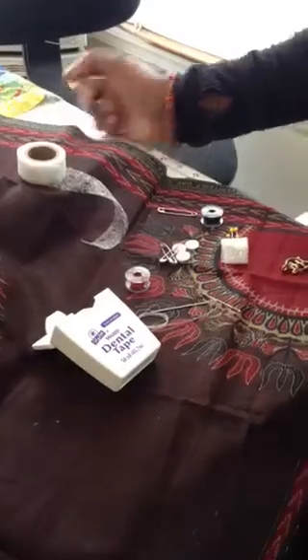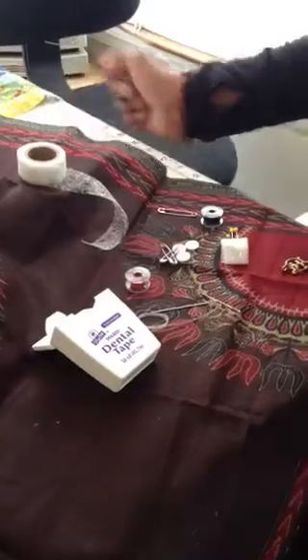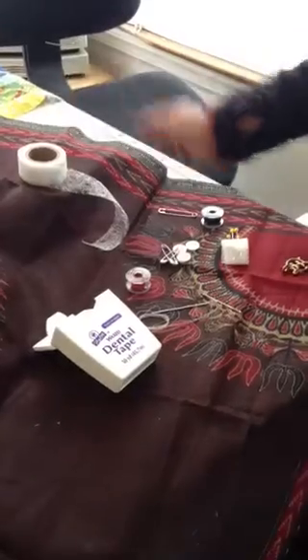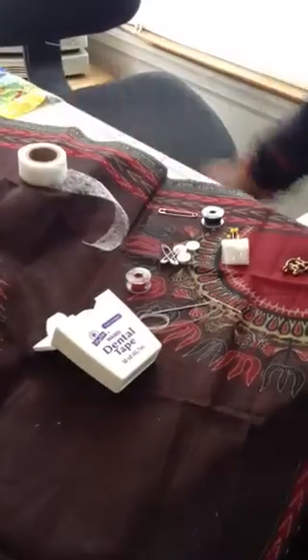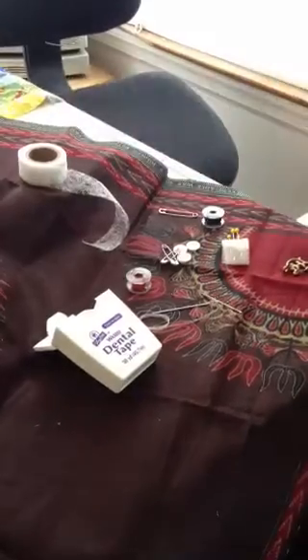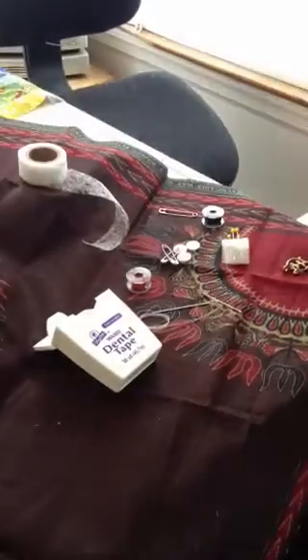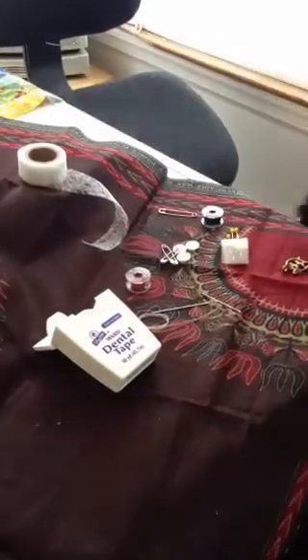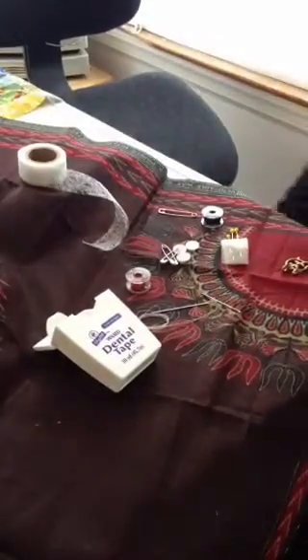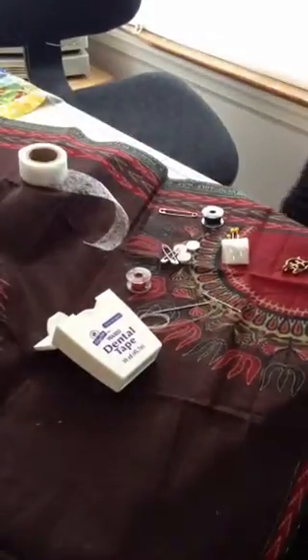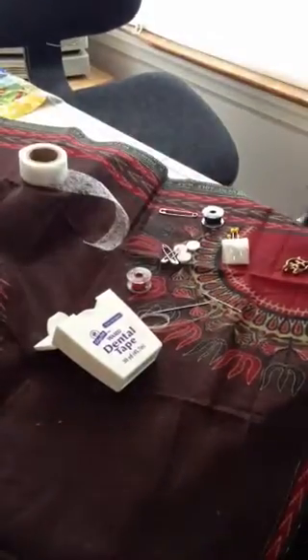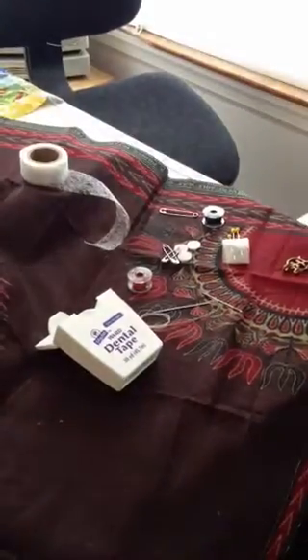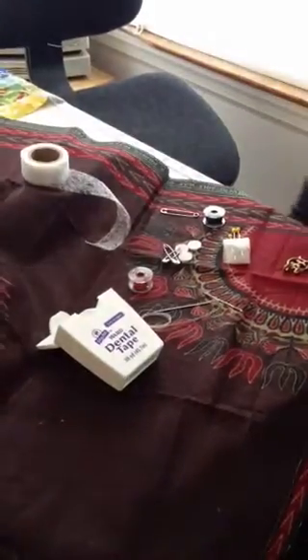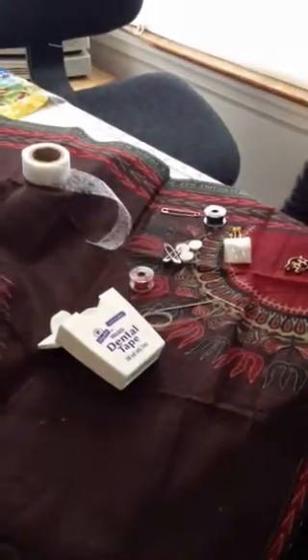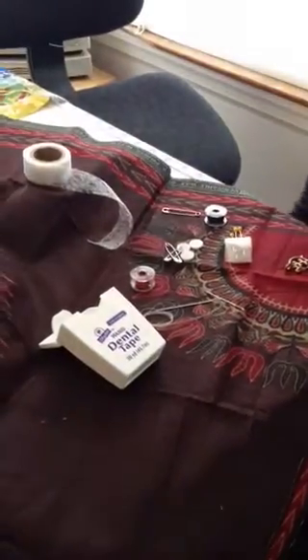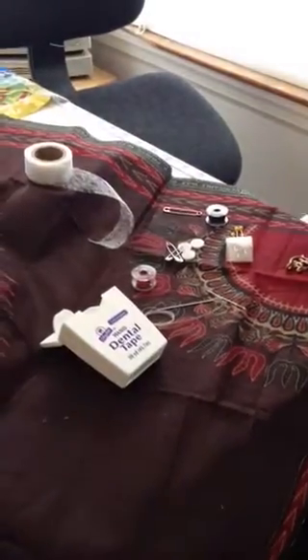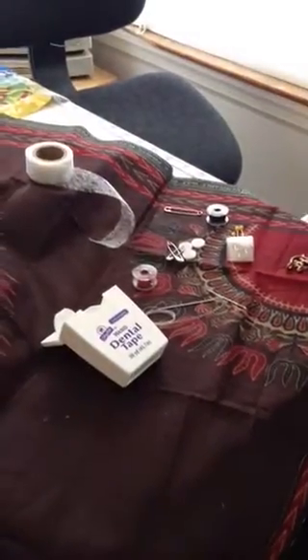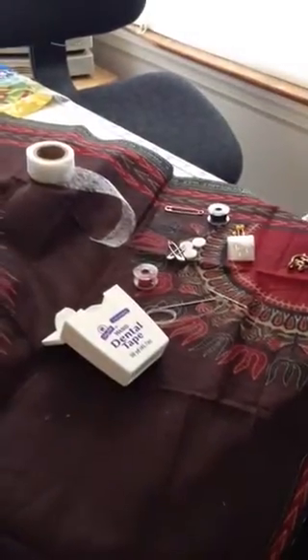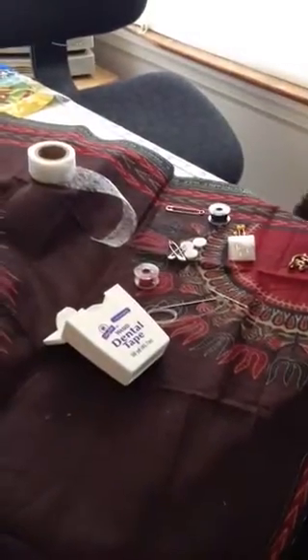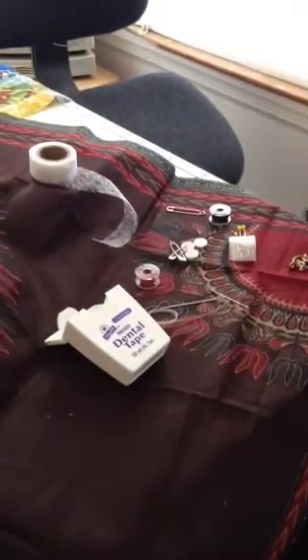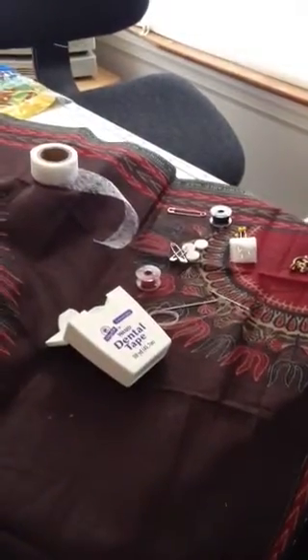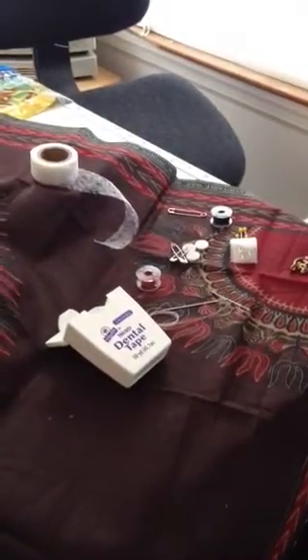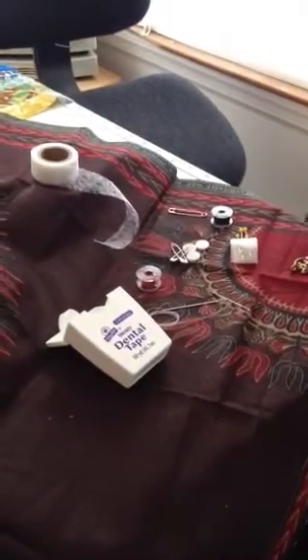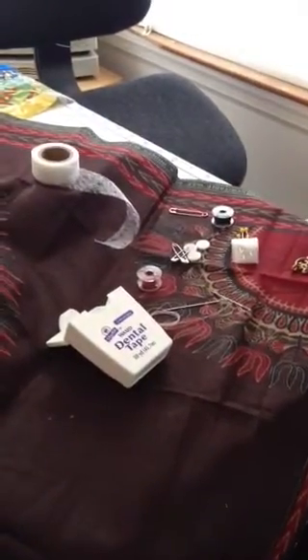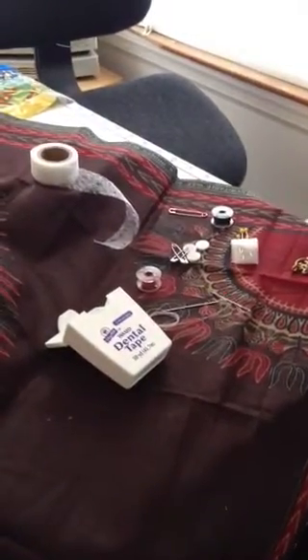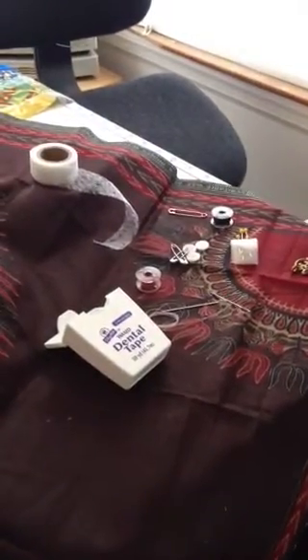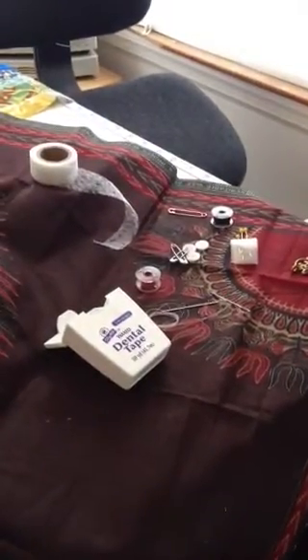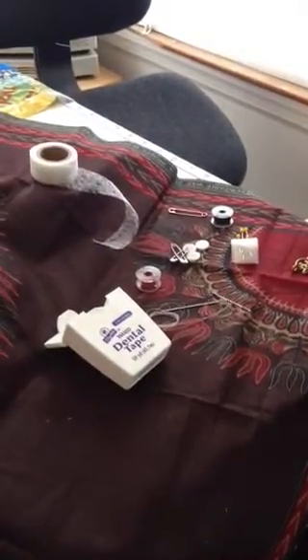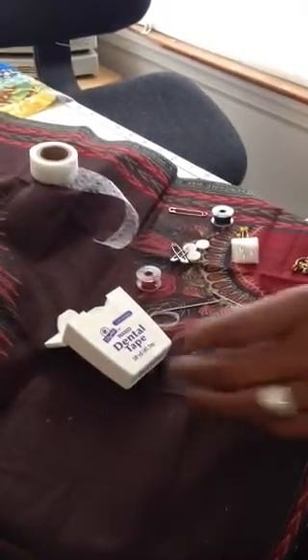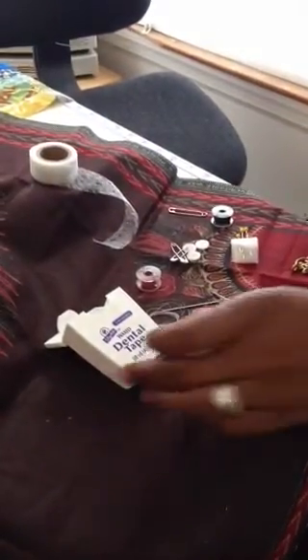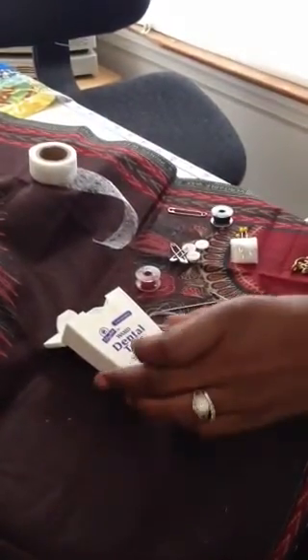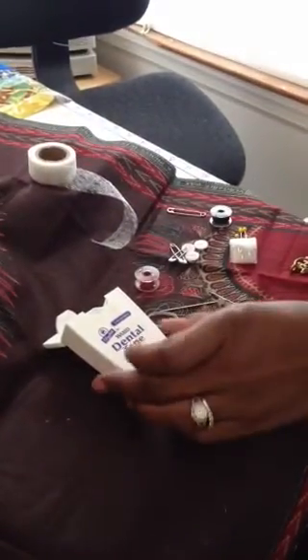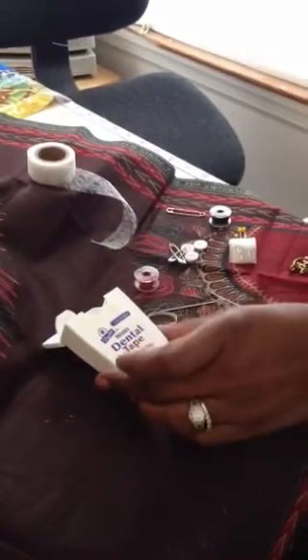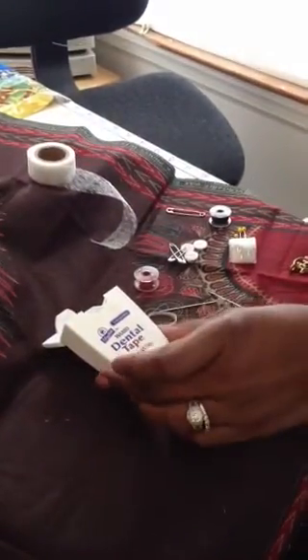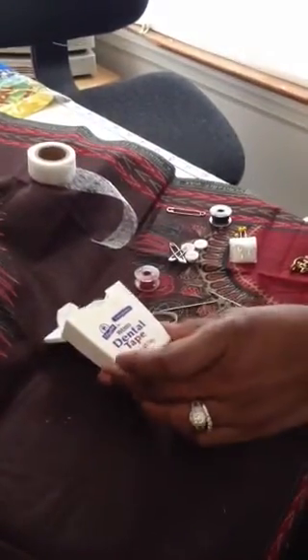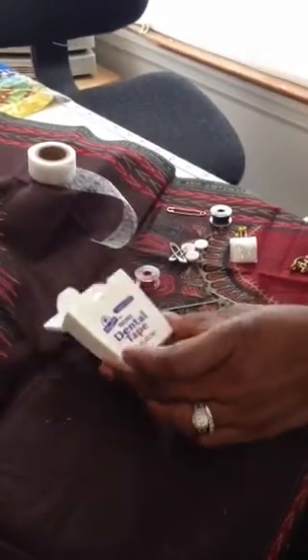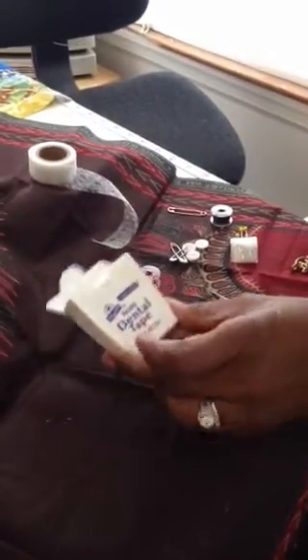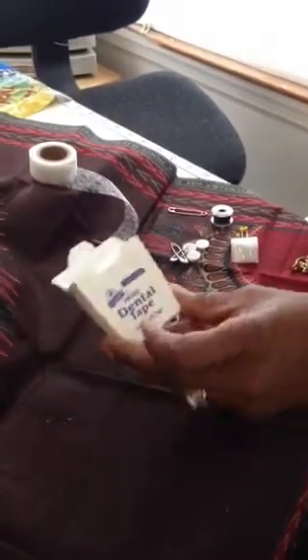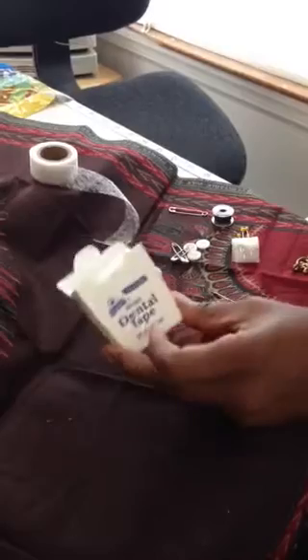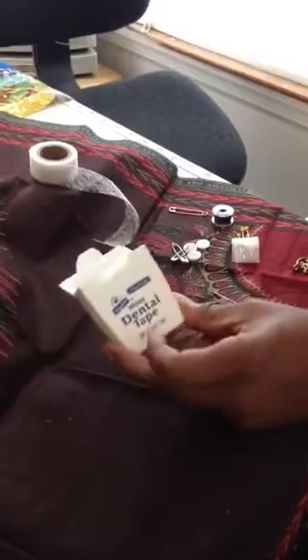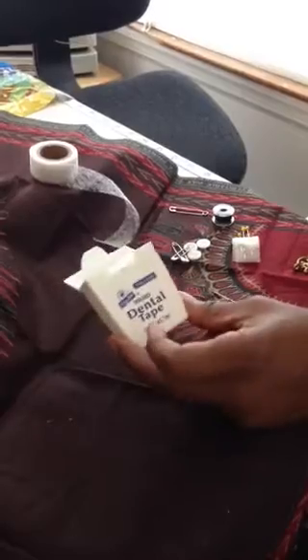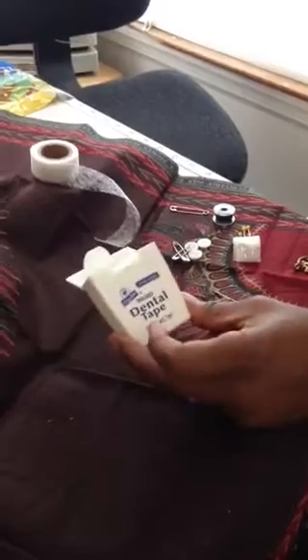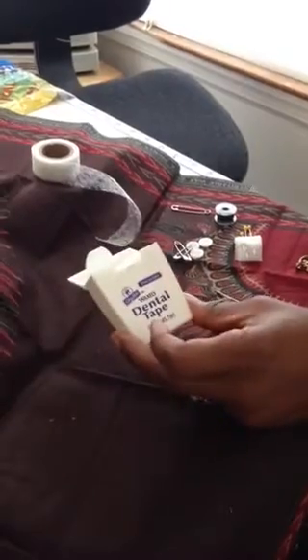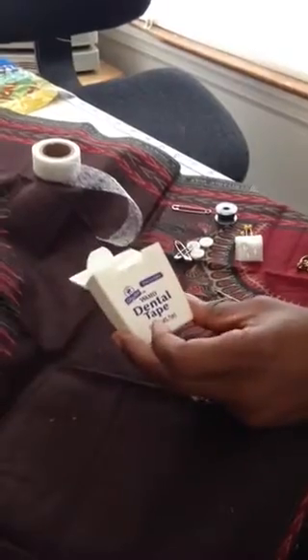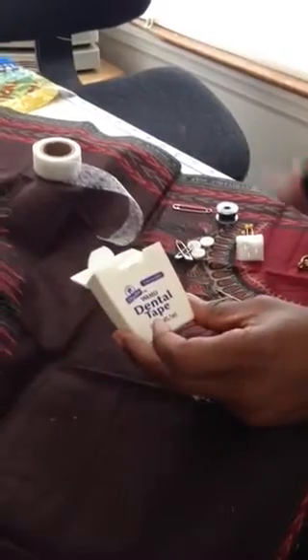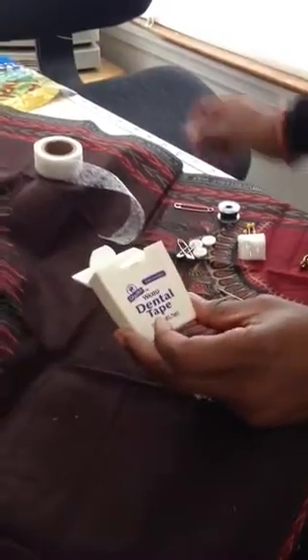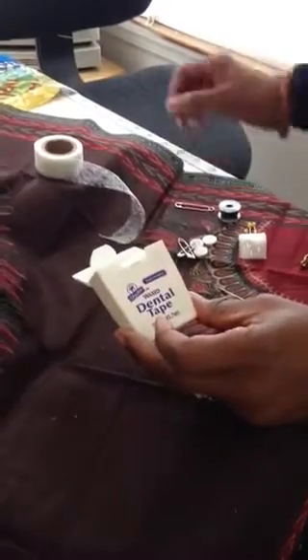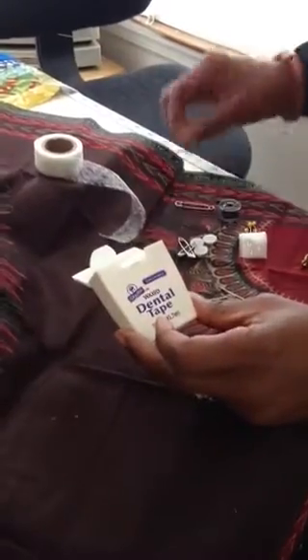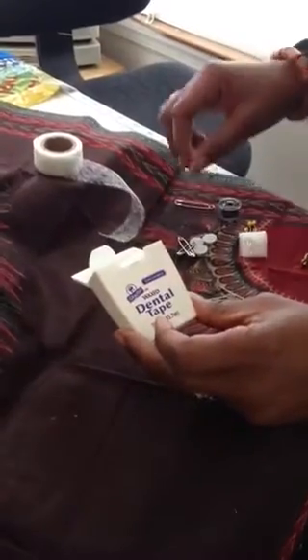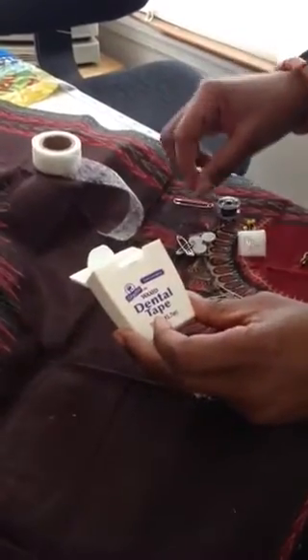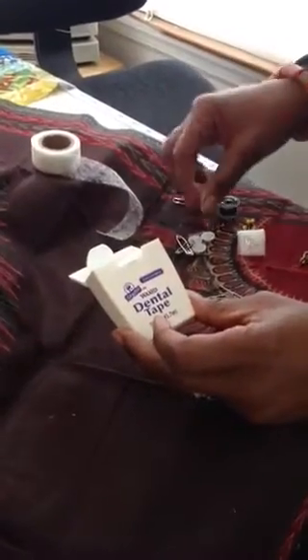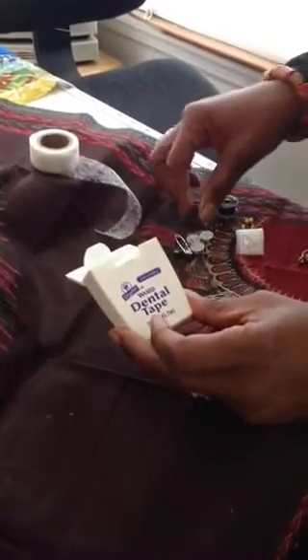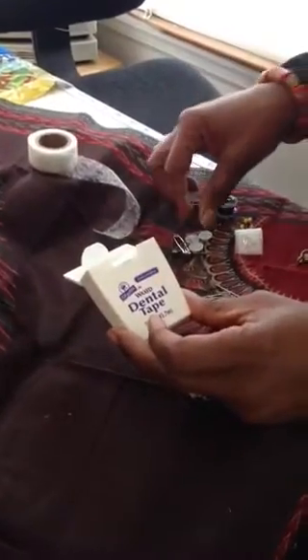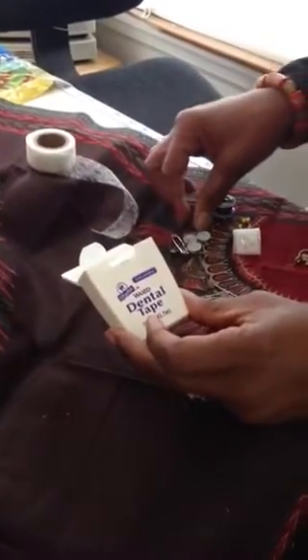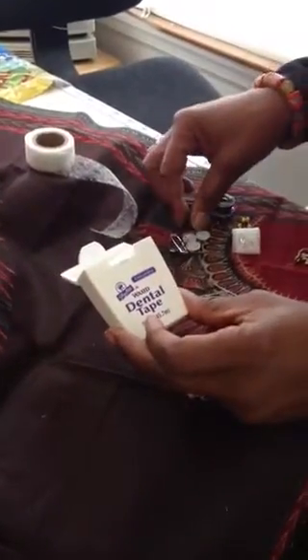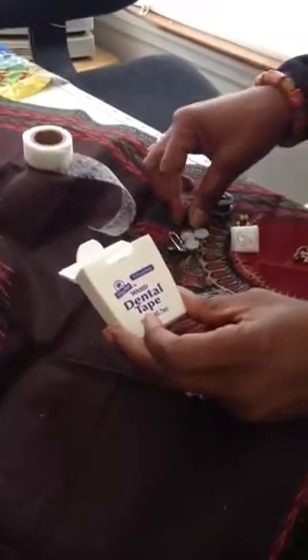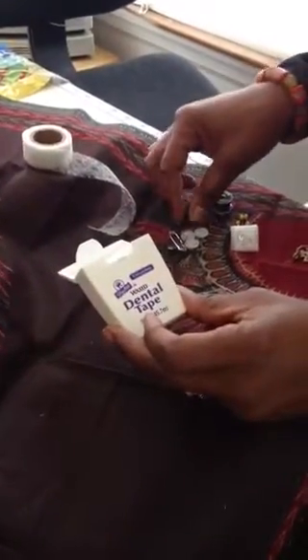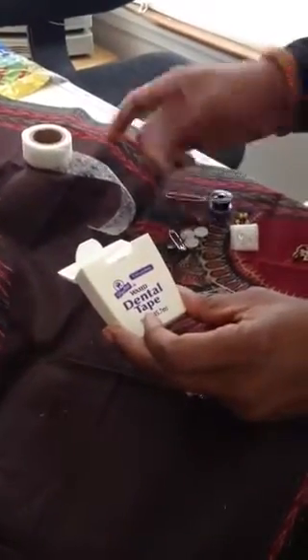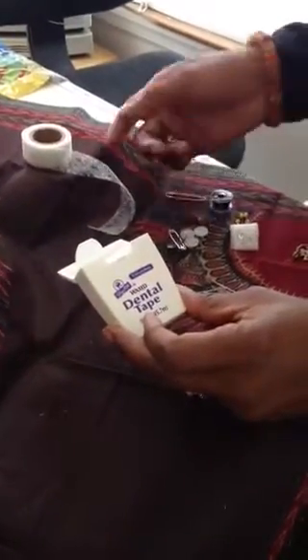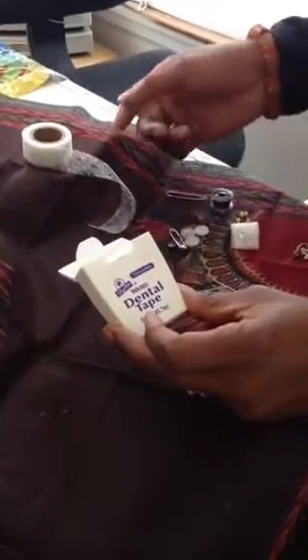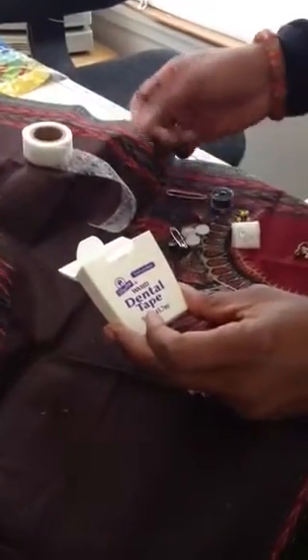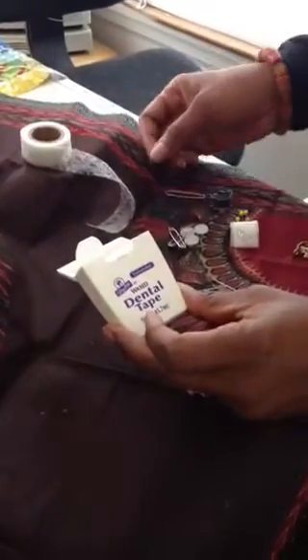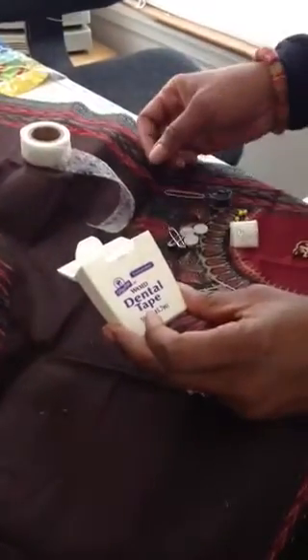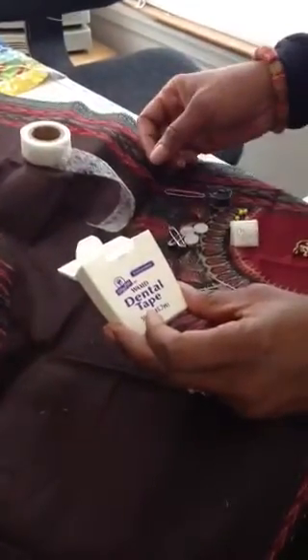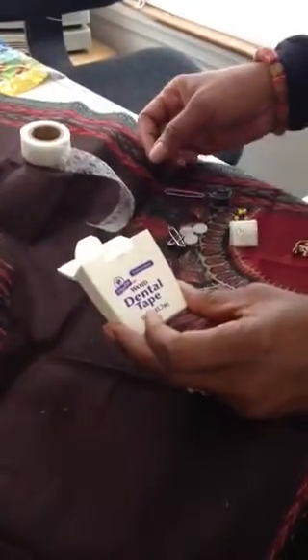Hi, I'm Lisa from Cultured Expressions here with another quick tip. This is a way to make a very simple sewing kit that you can travel with for your next sojourn.